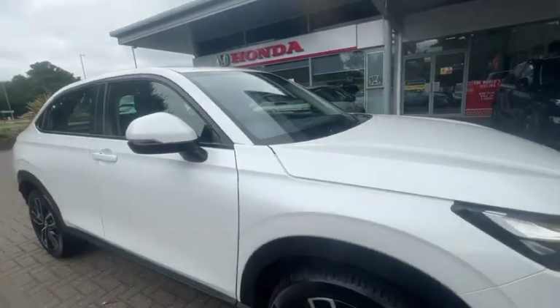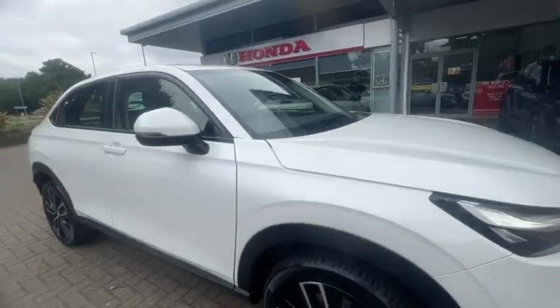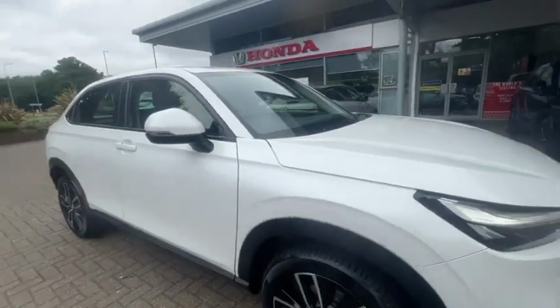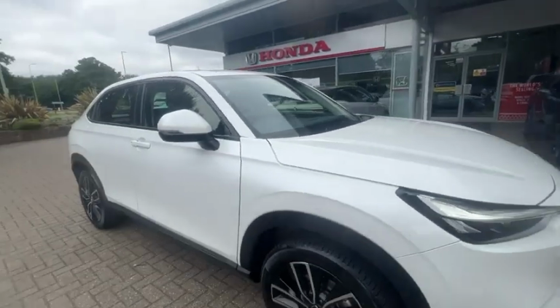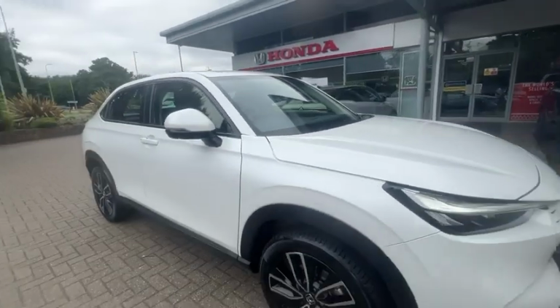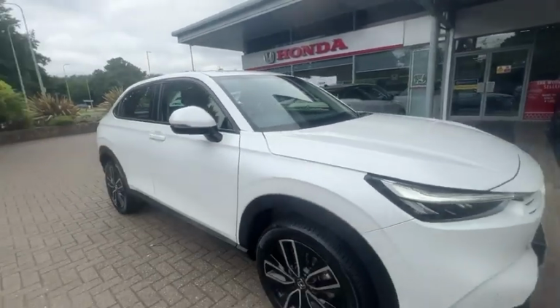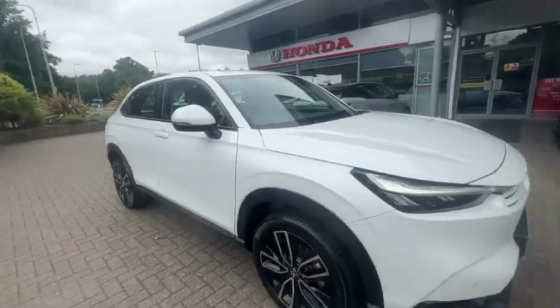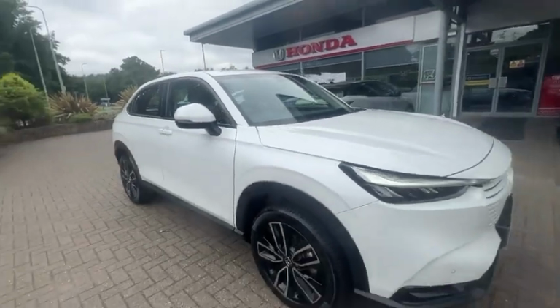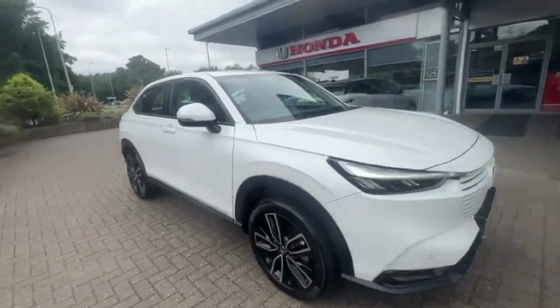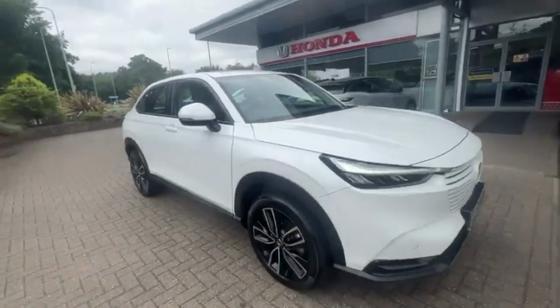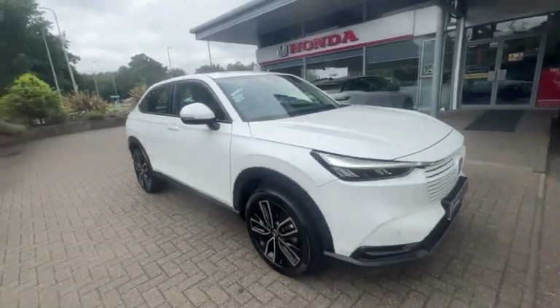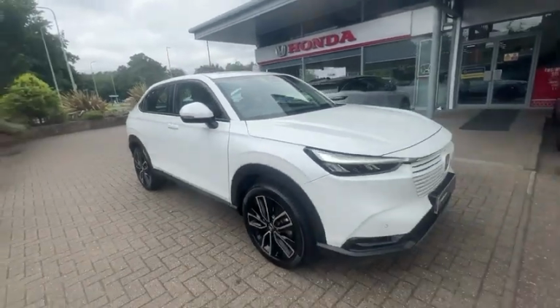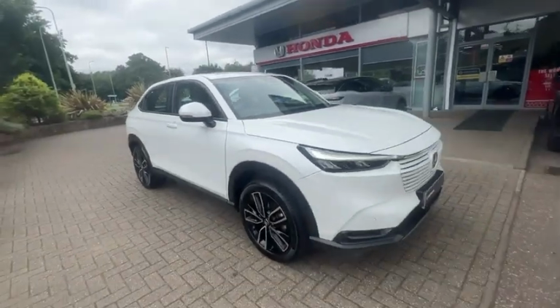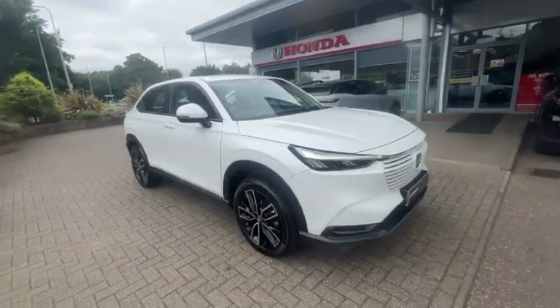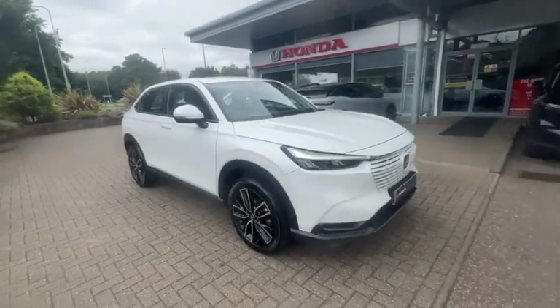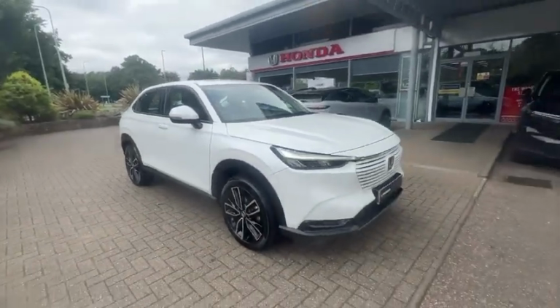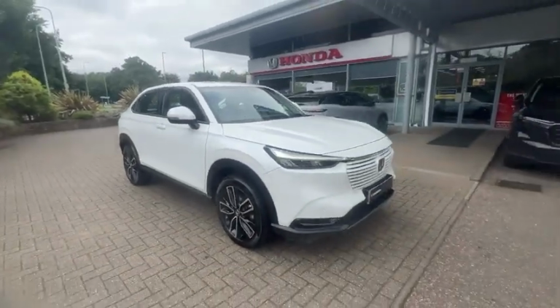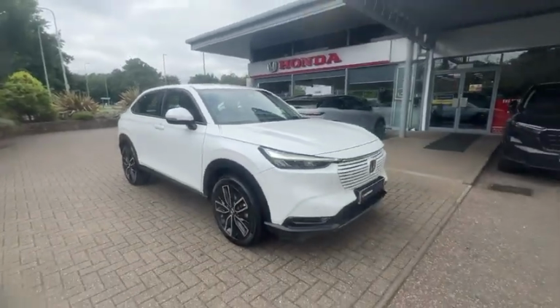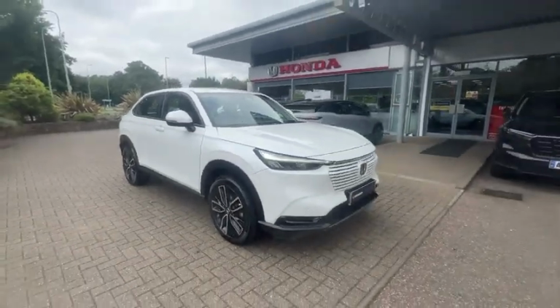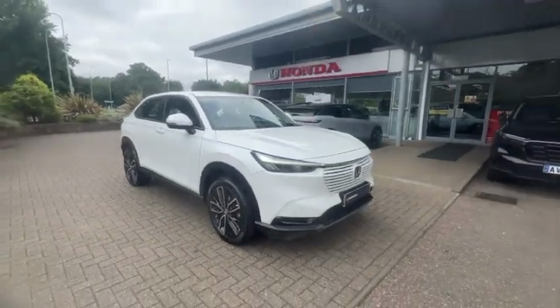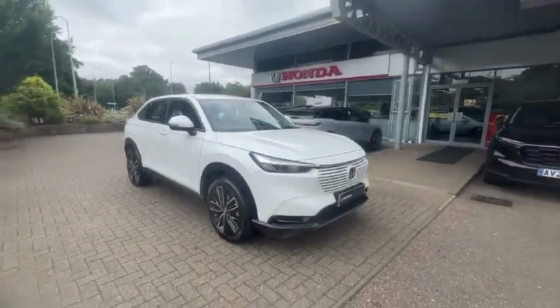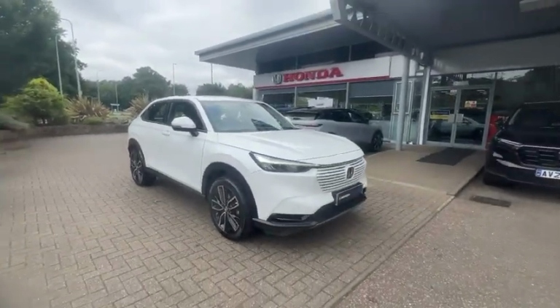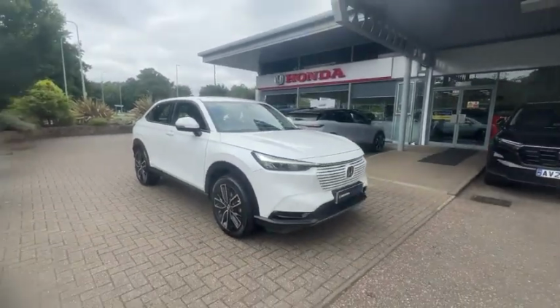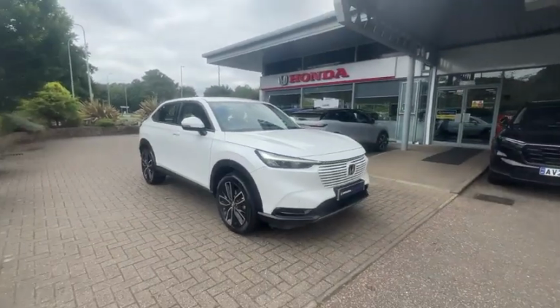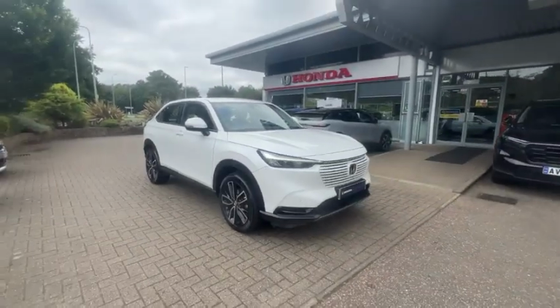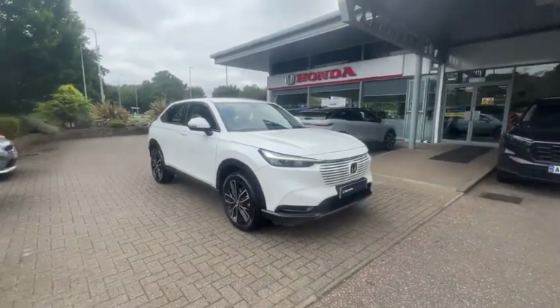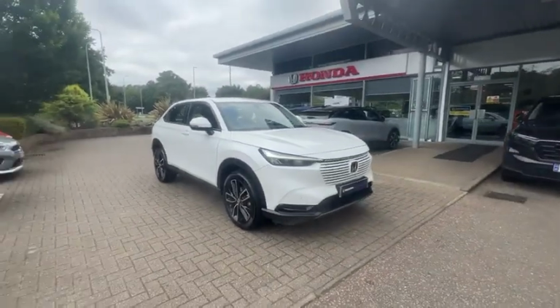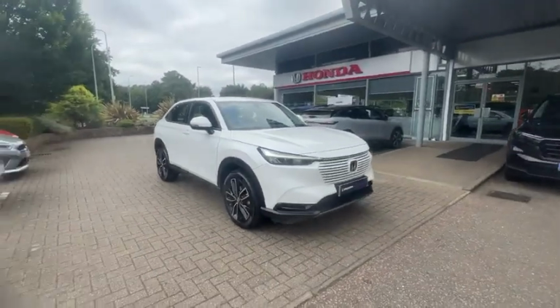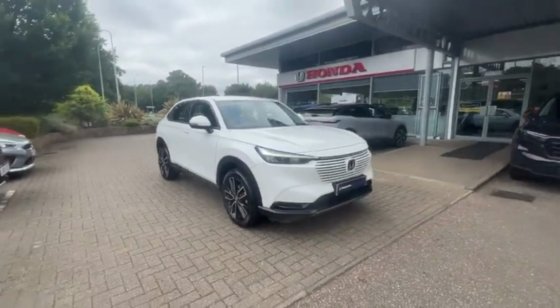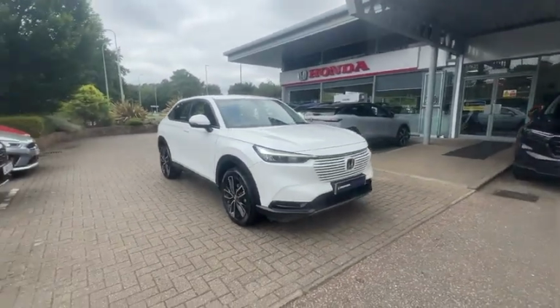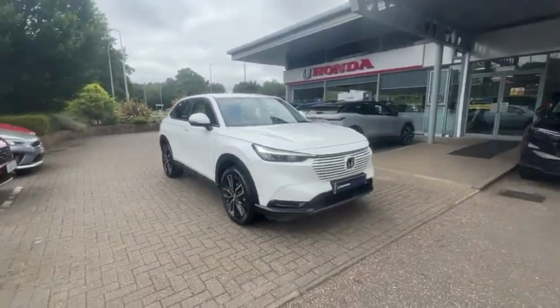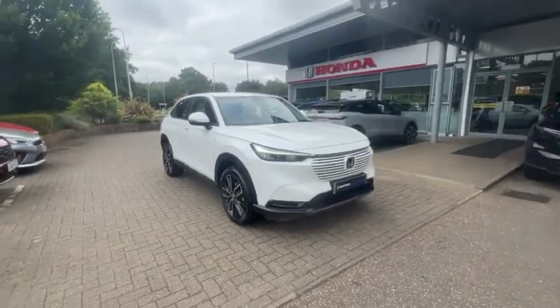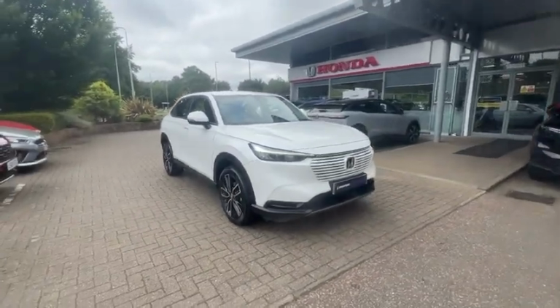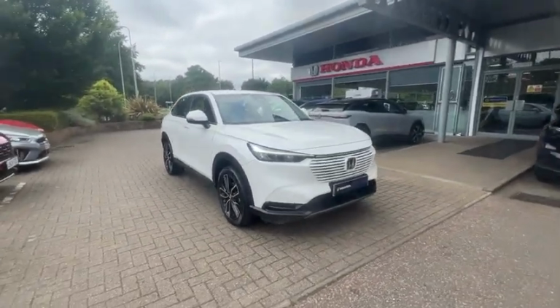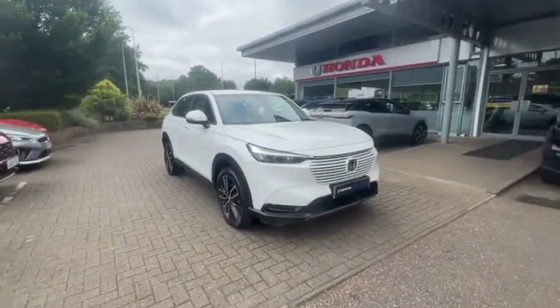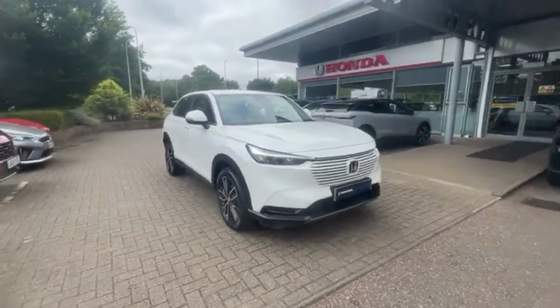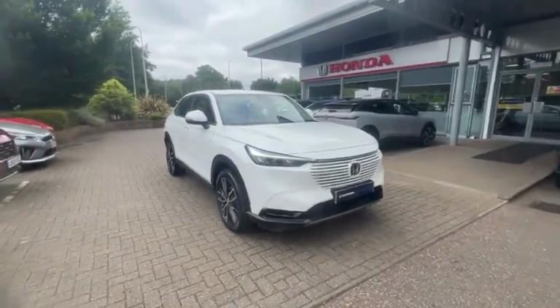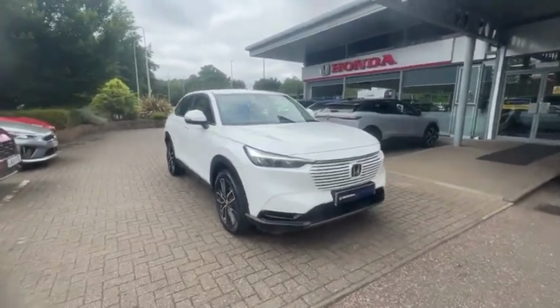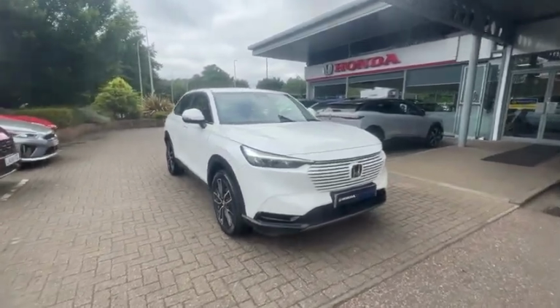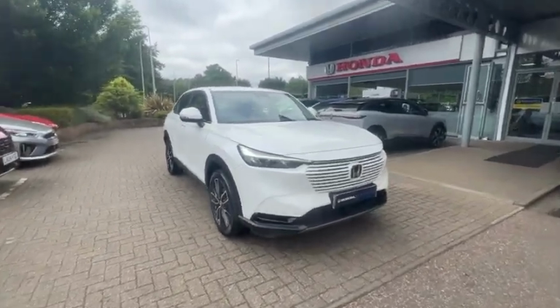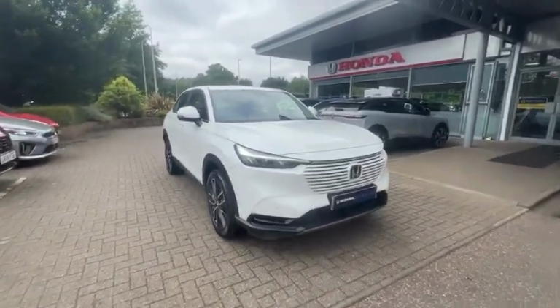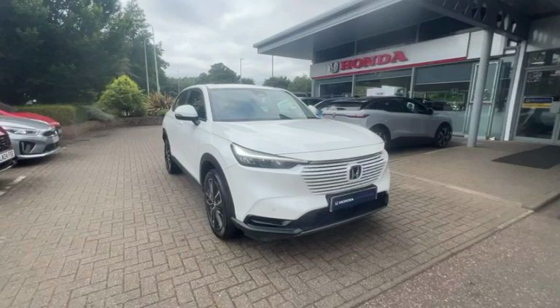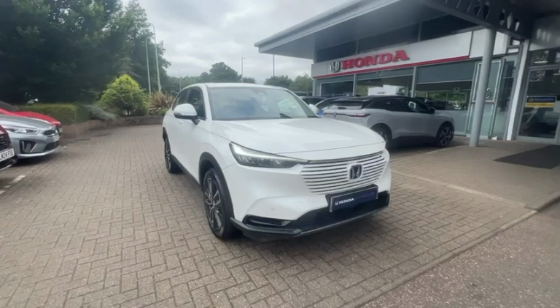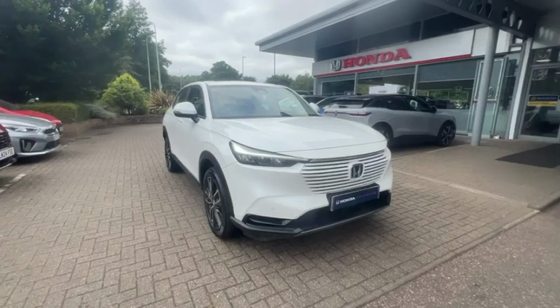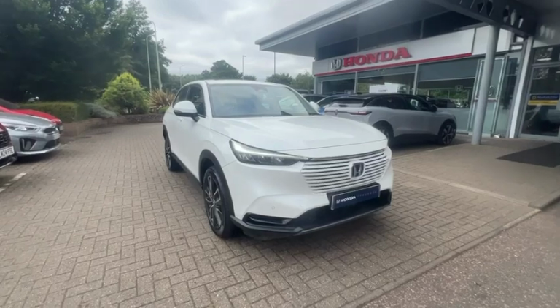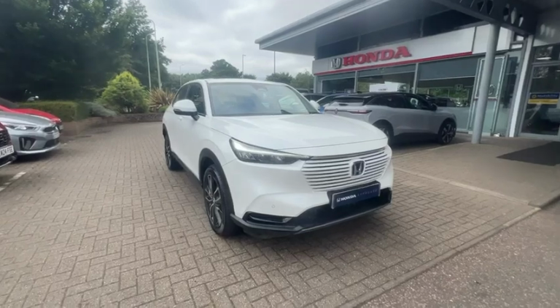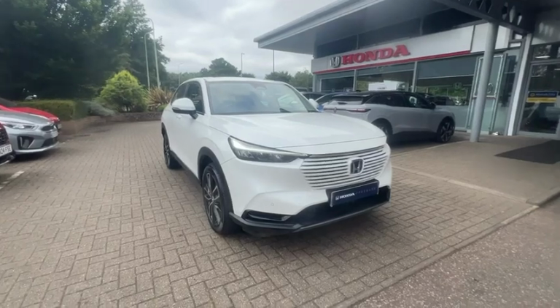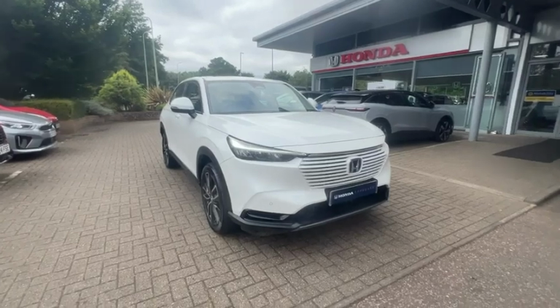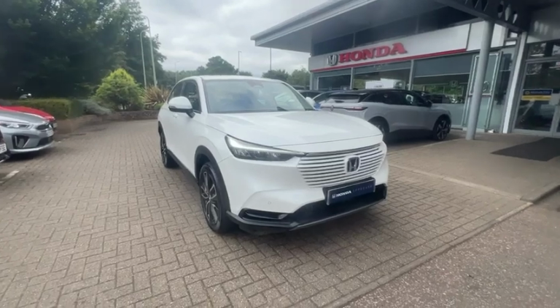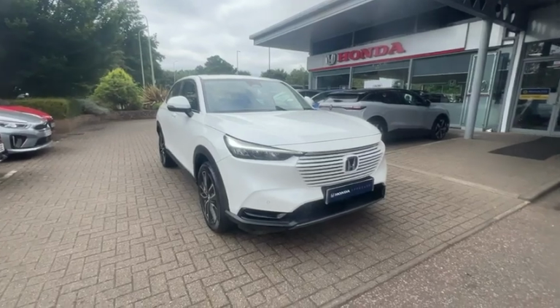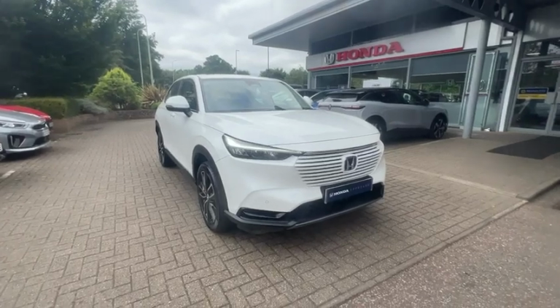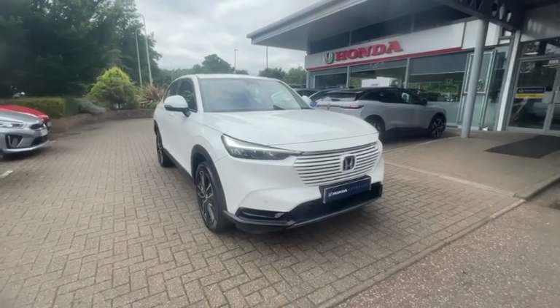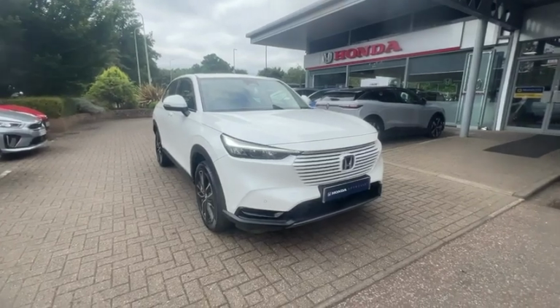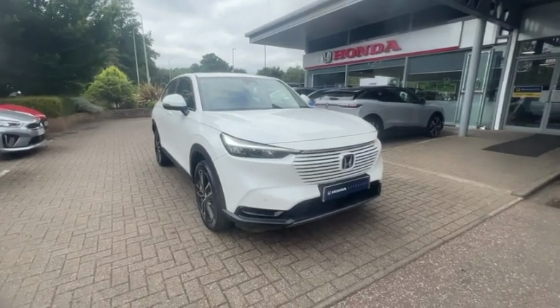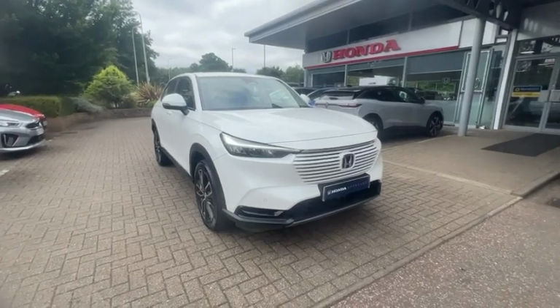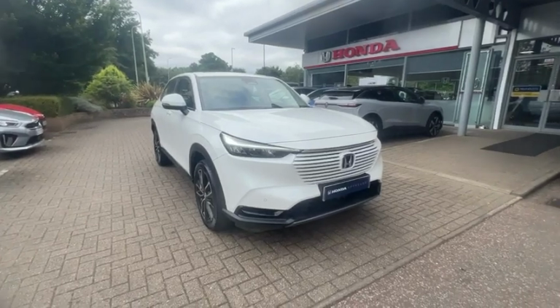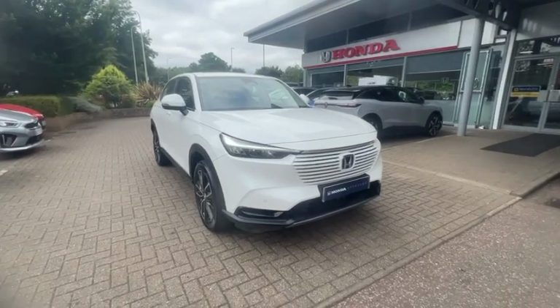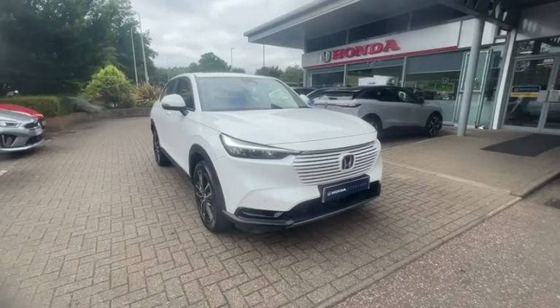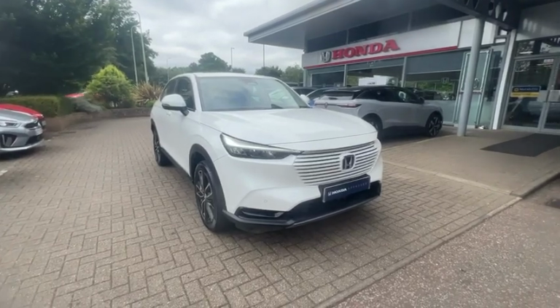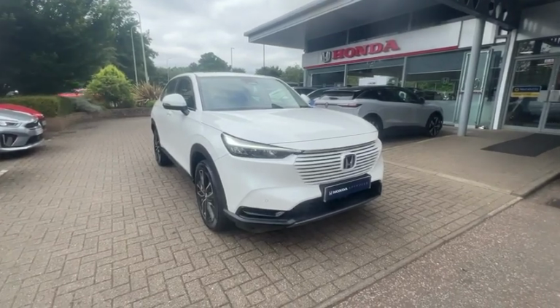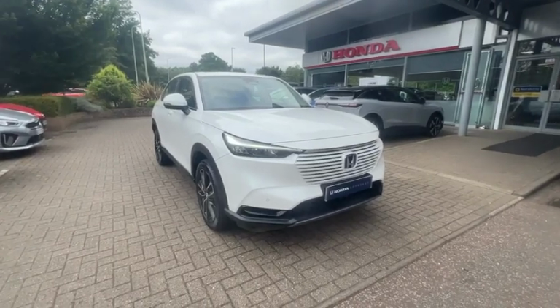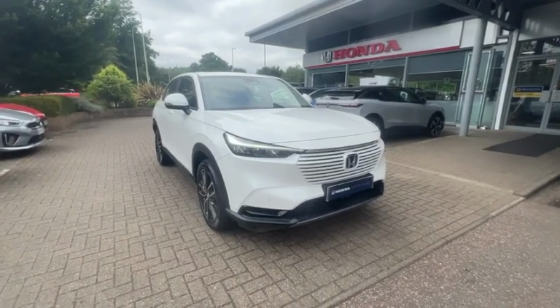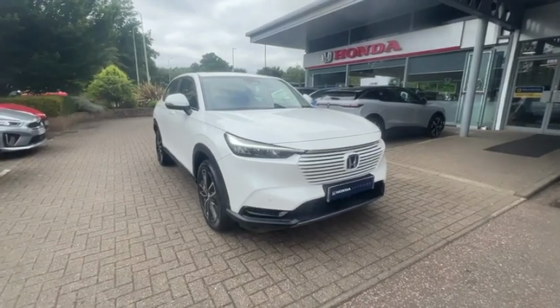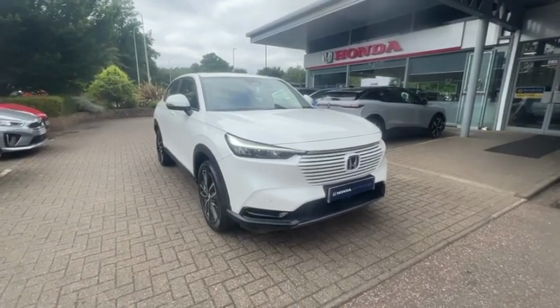If you have any further questions about our X-Demo HR-V, please contact us at John Banks Honda in Bury St Edmunds. Thank you.